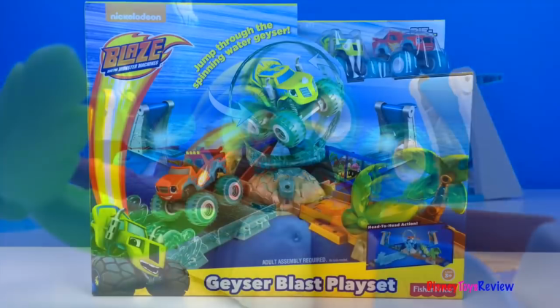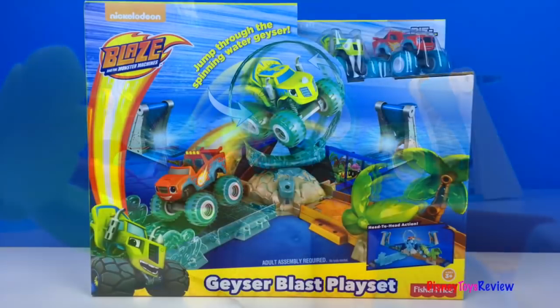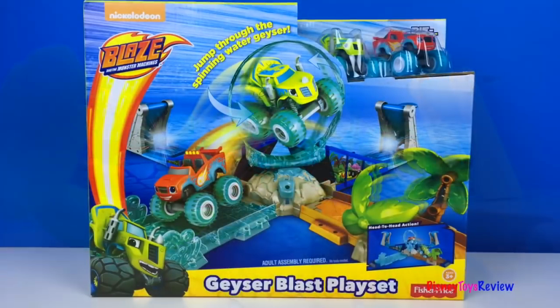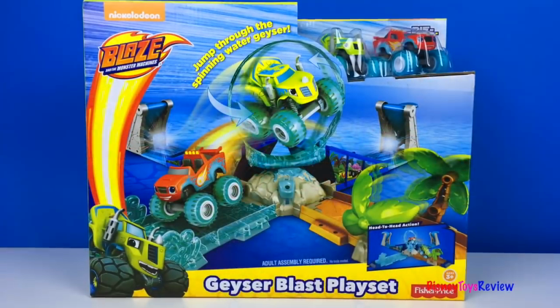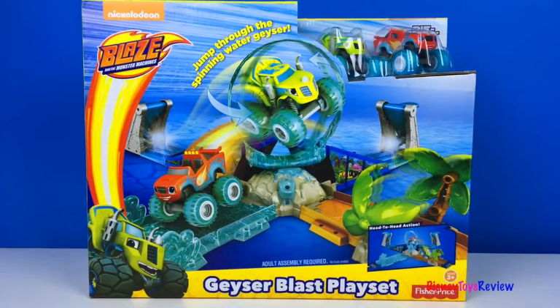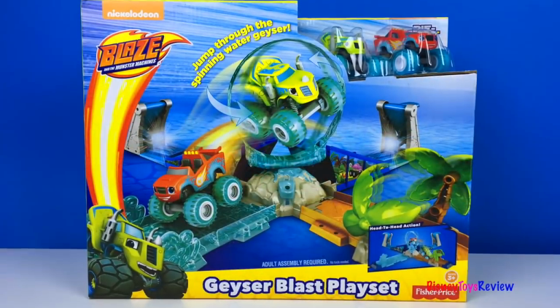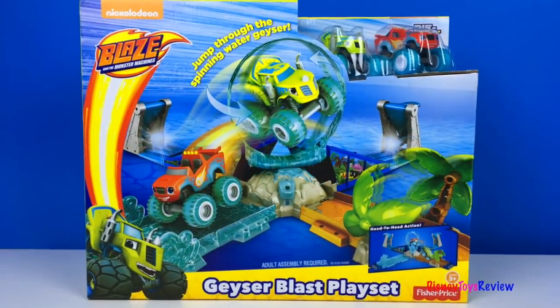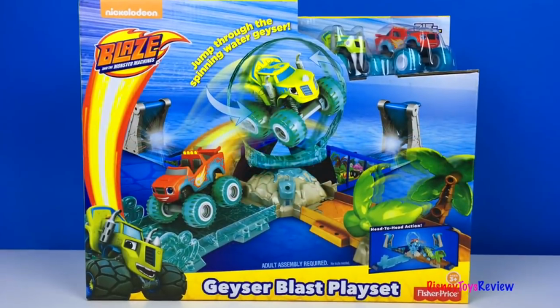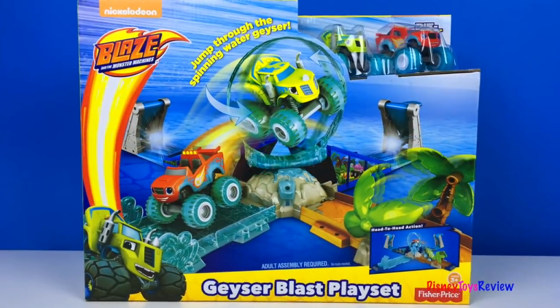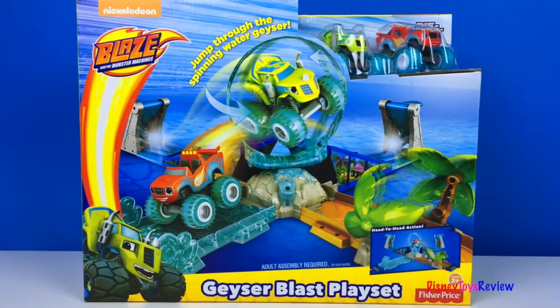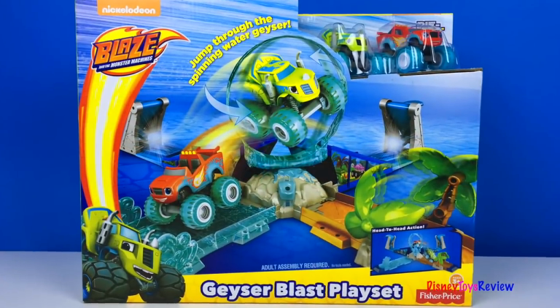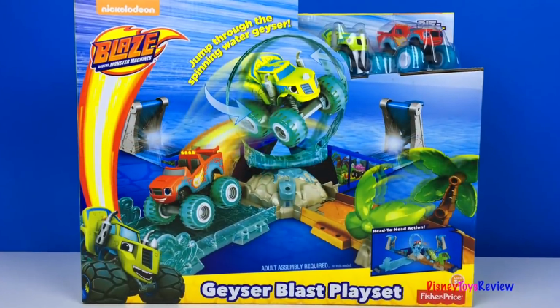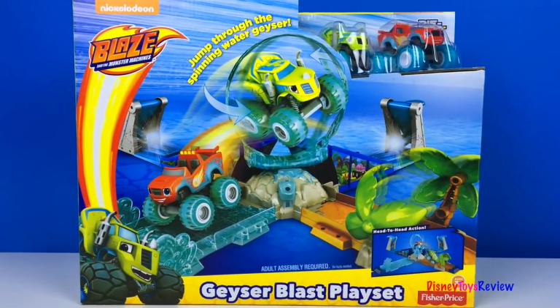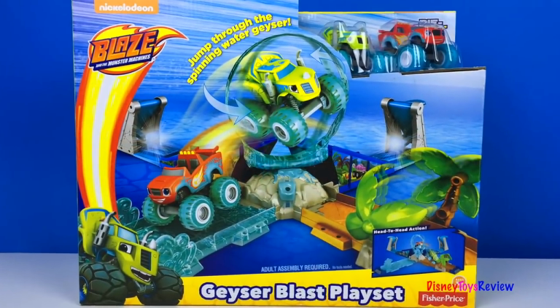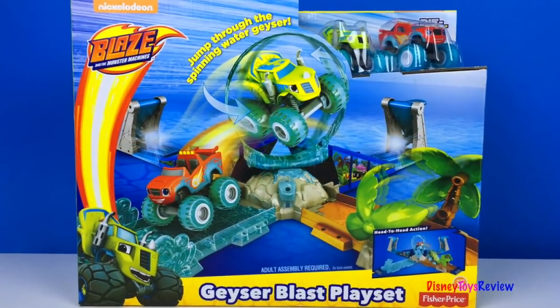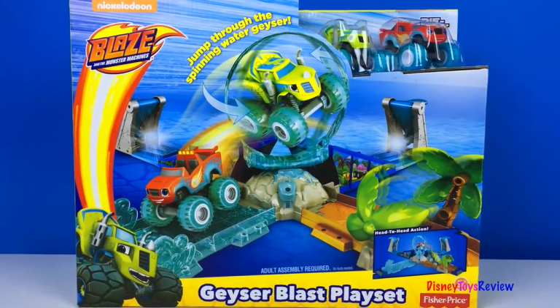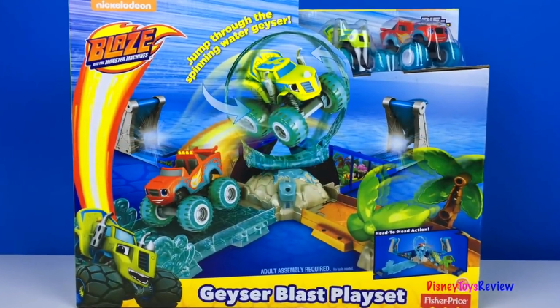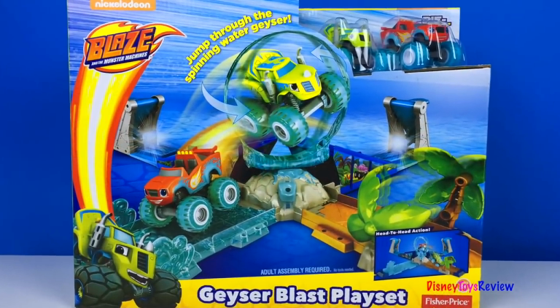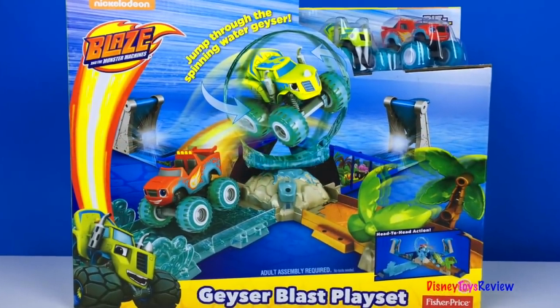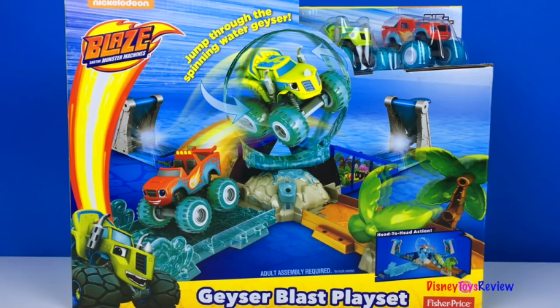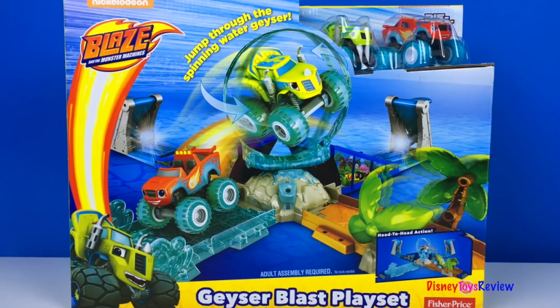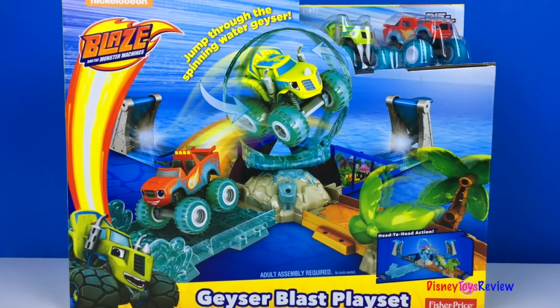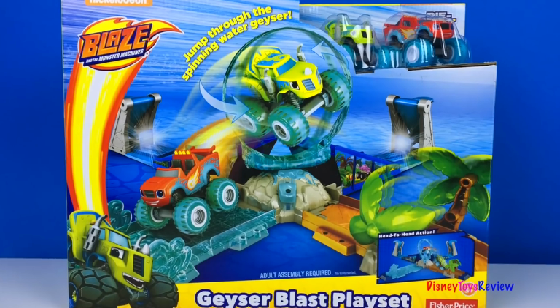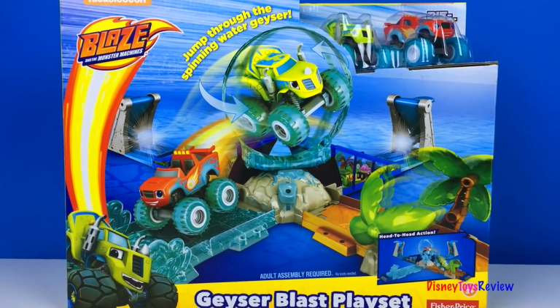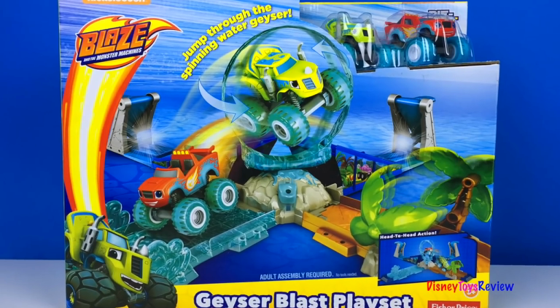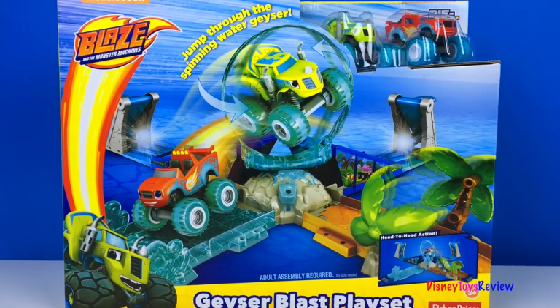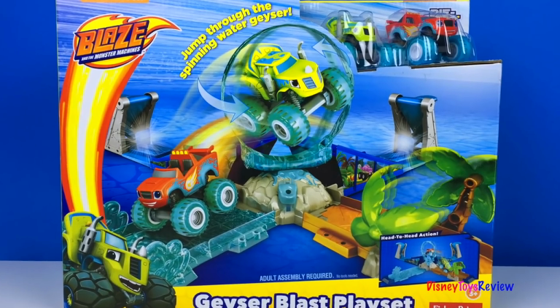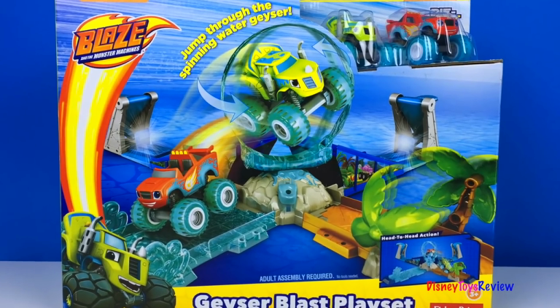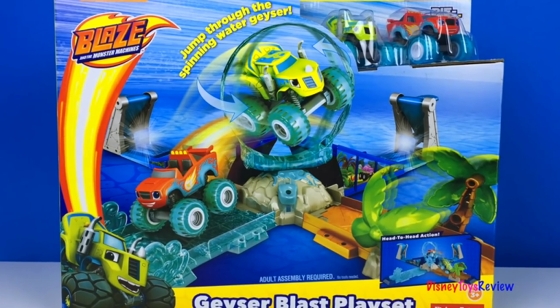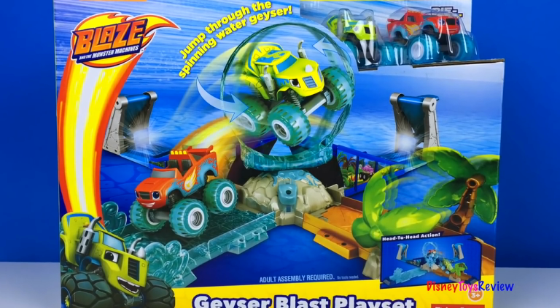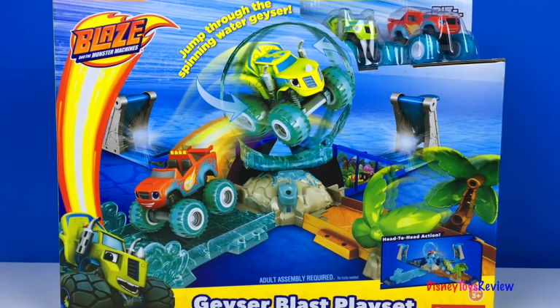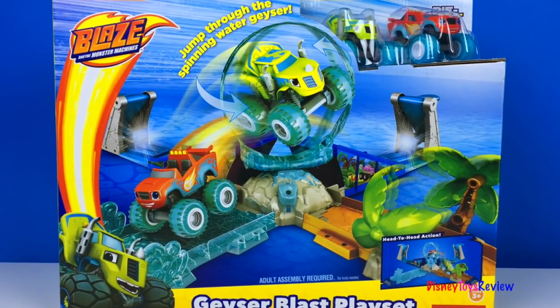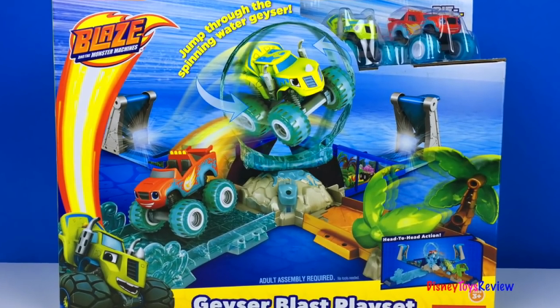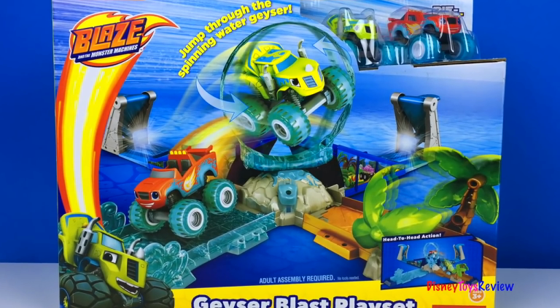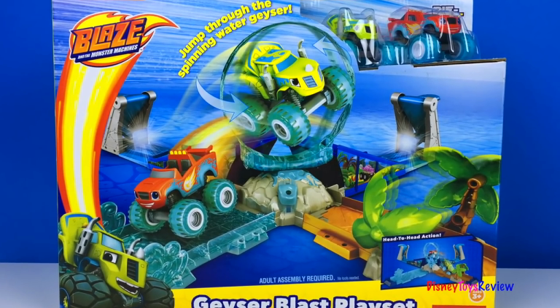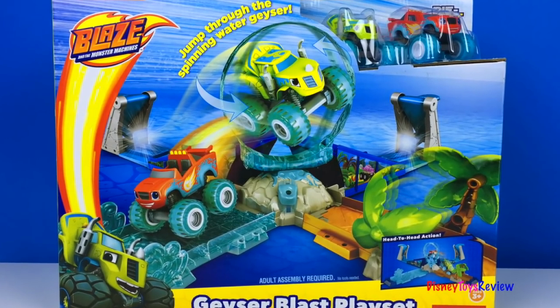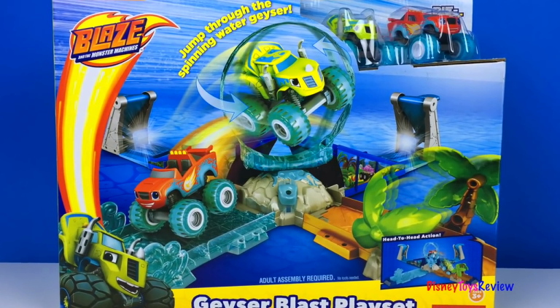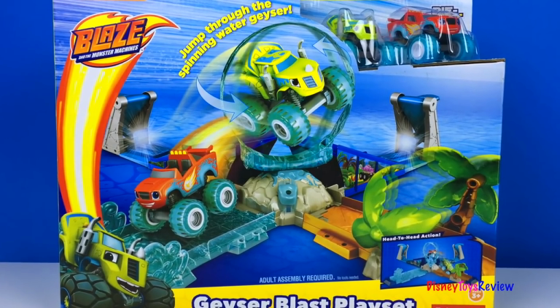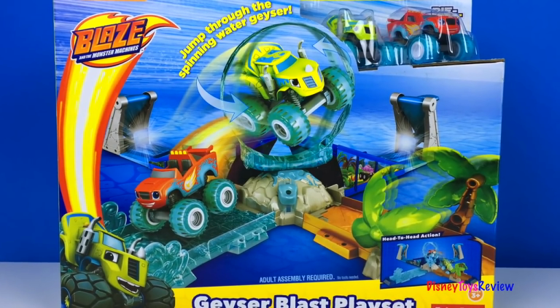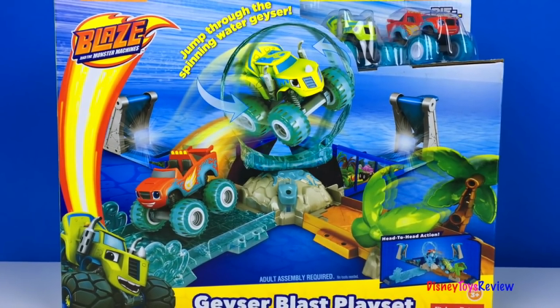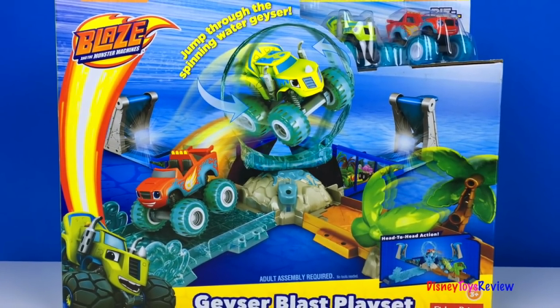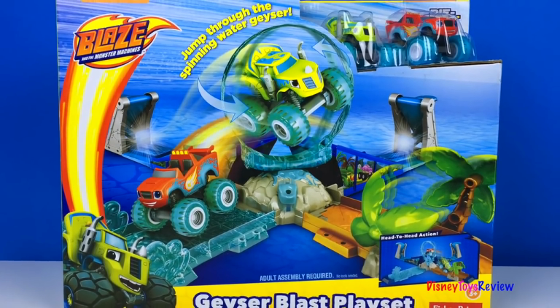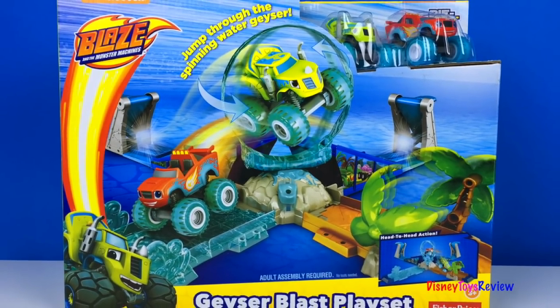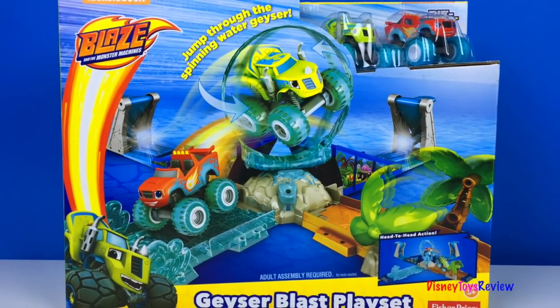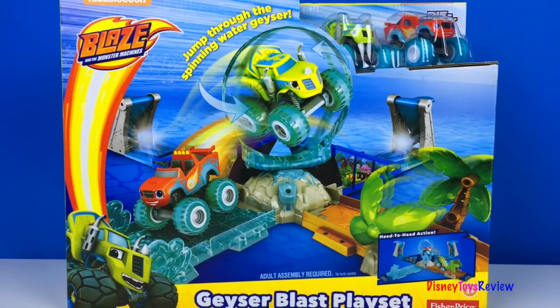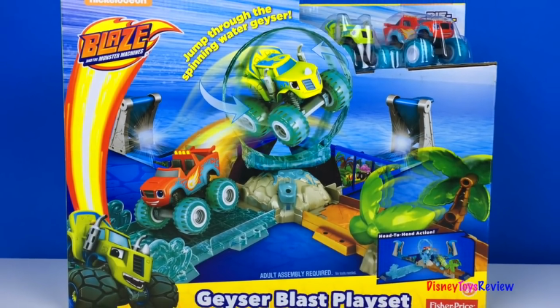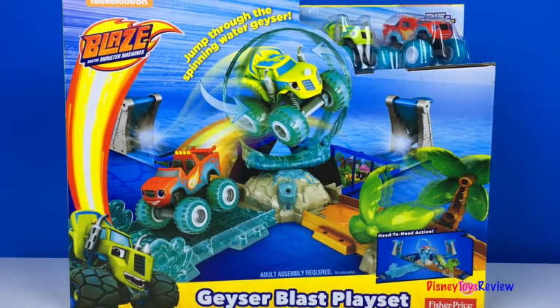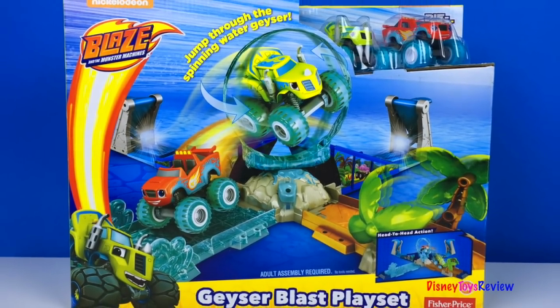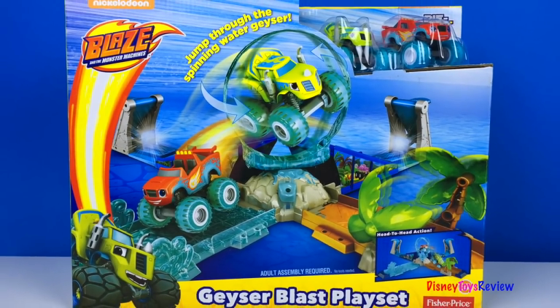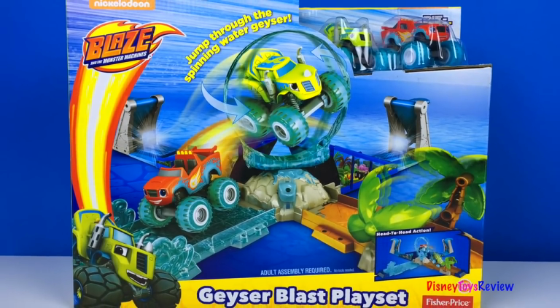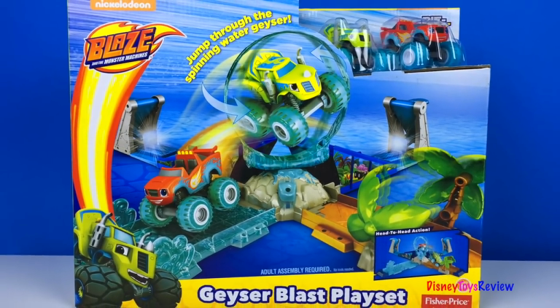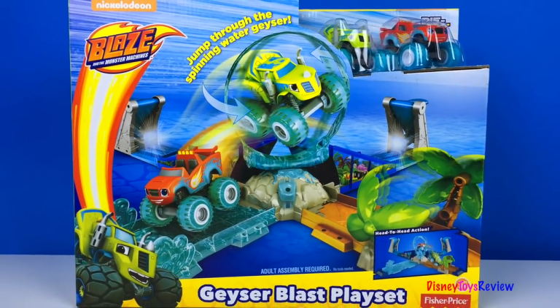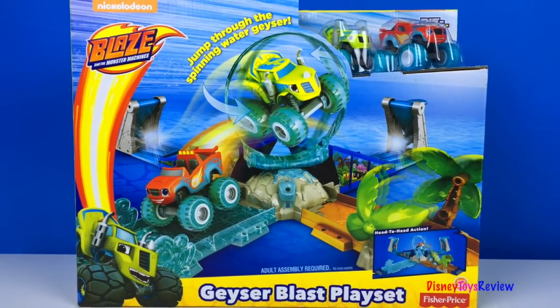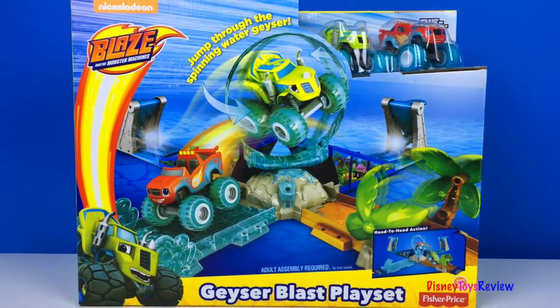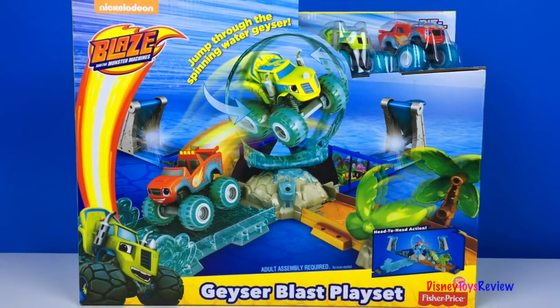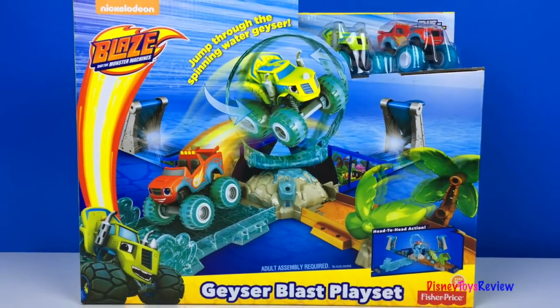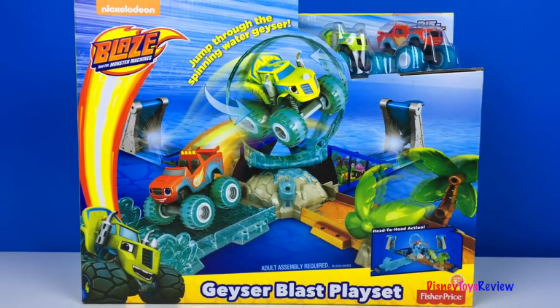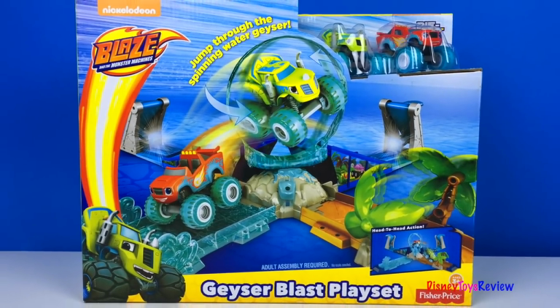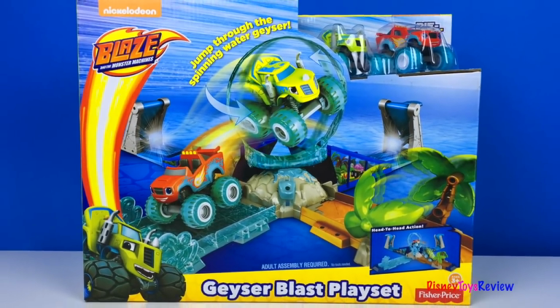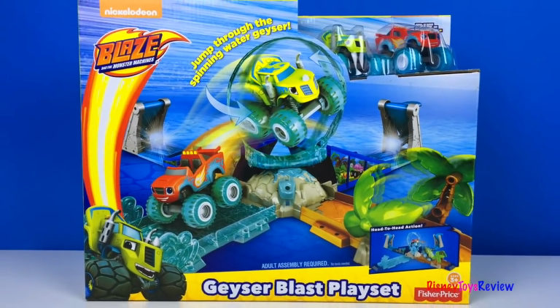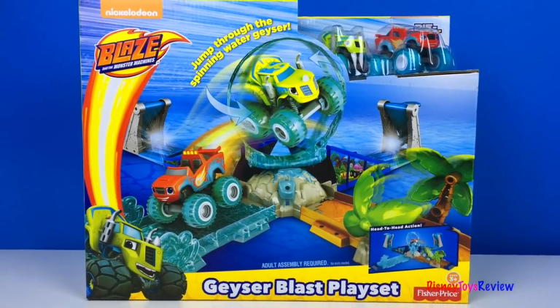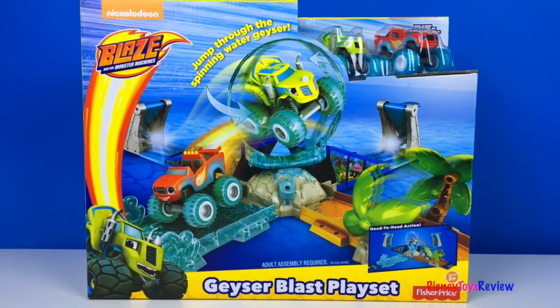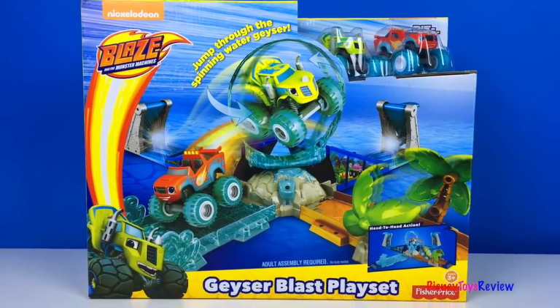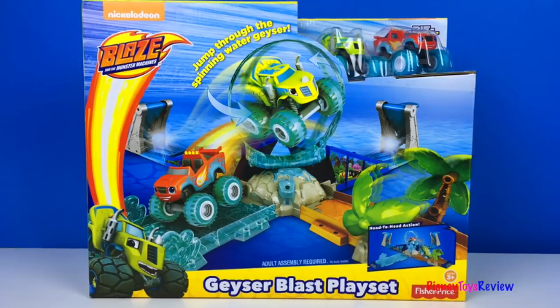Hi guys, Disney ToysReview here. Today we're opening up Blaze and the Monster Machines. This is the Geyser Blast playset.